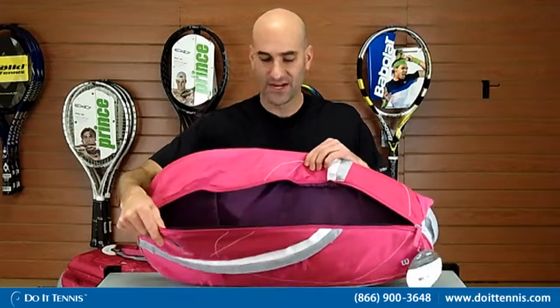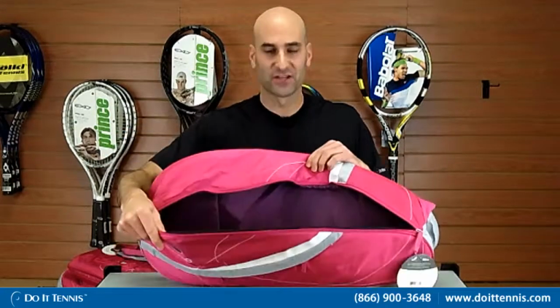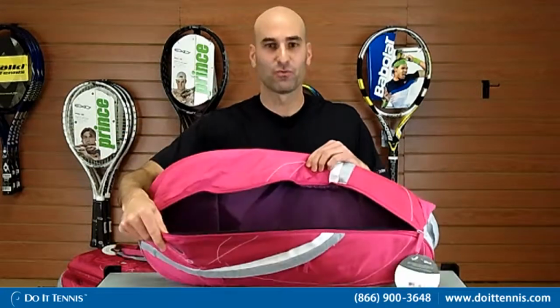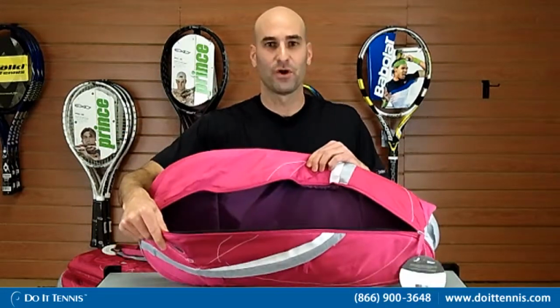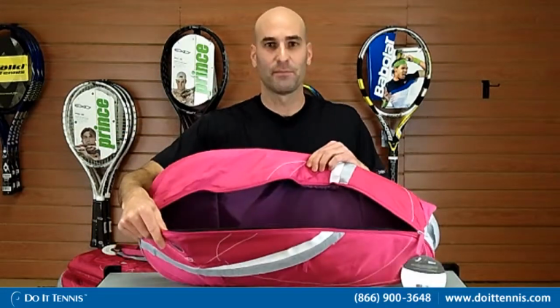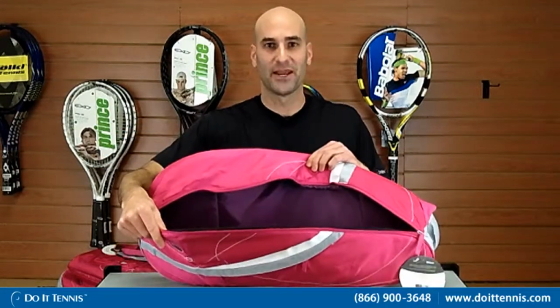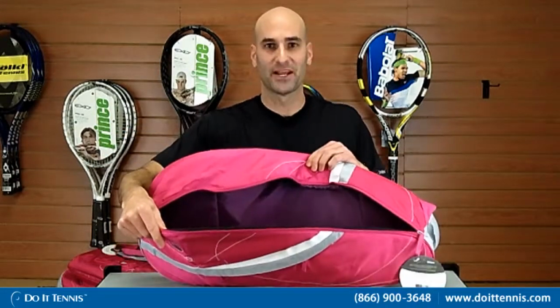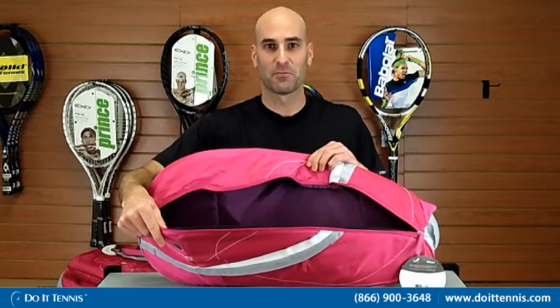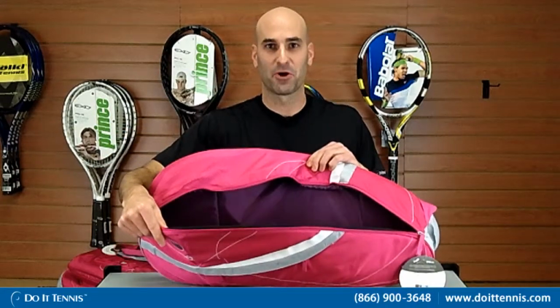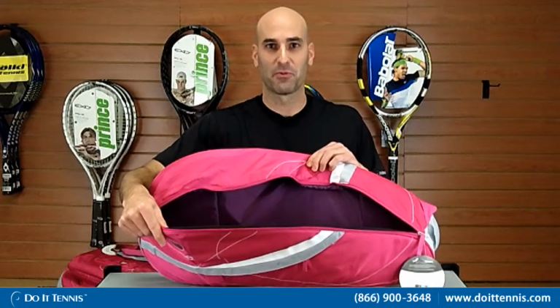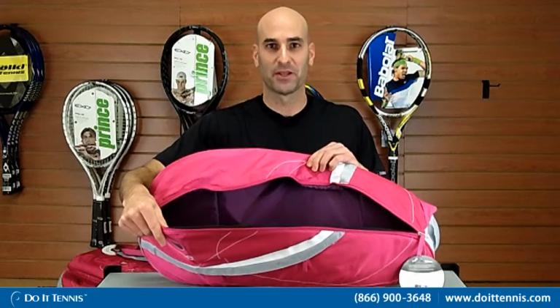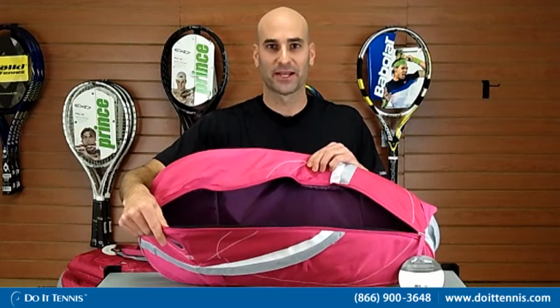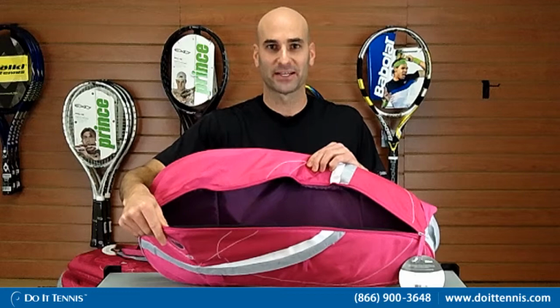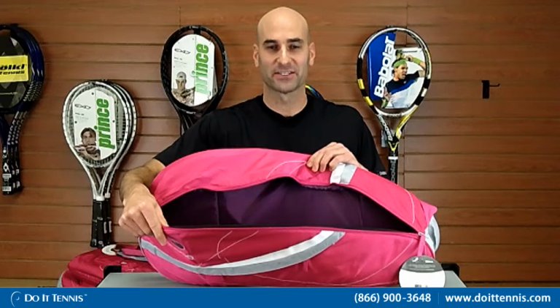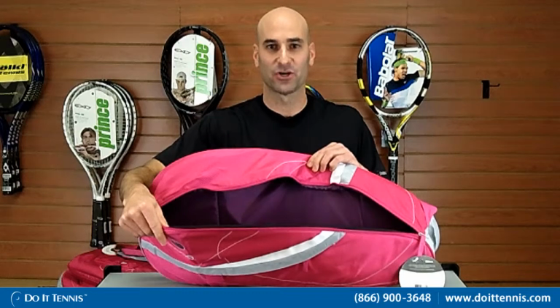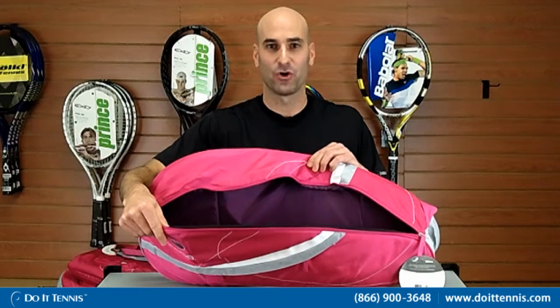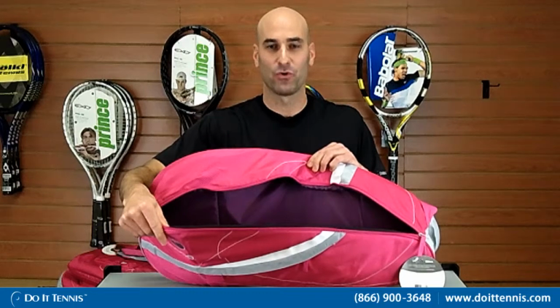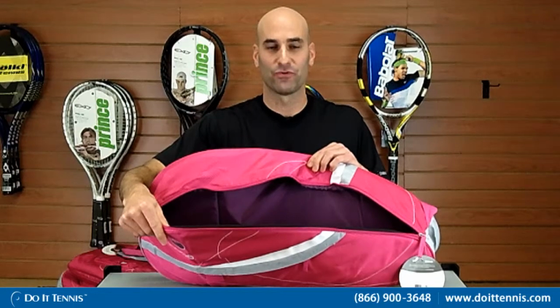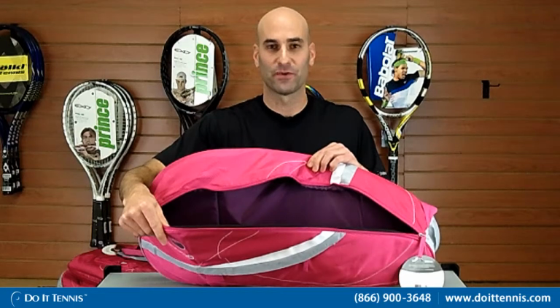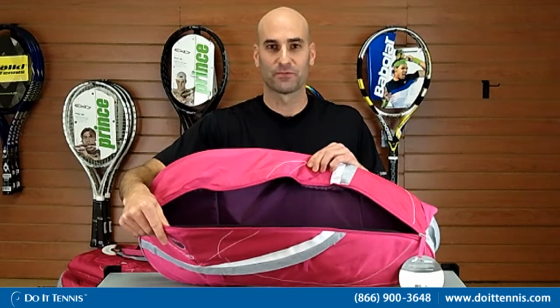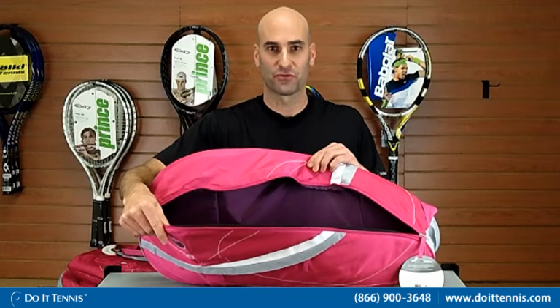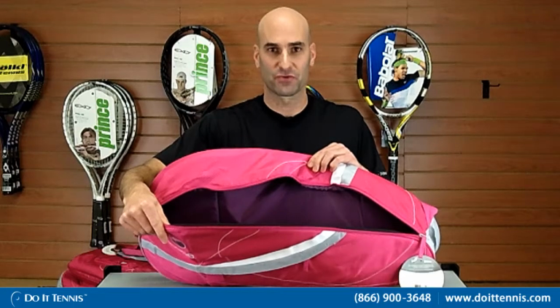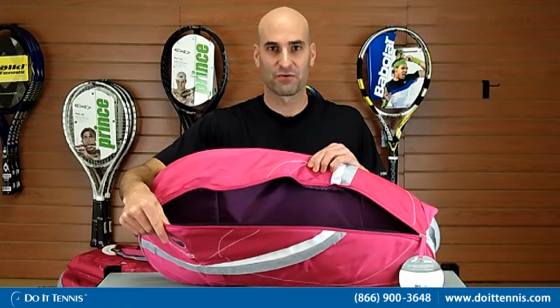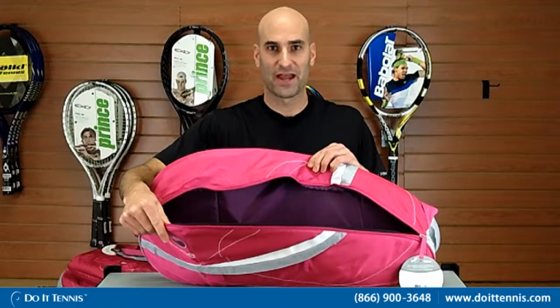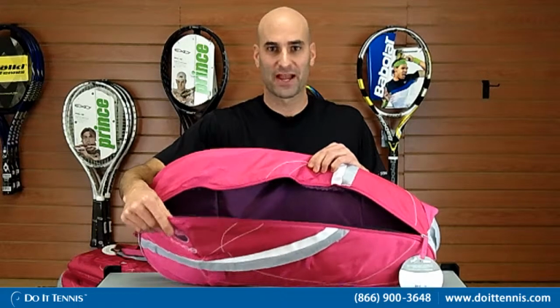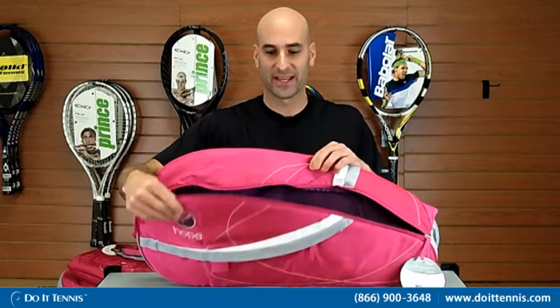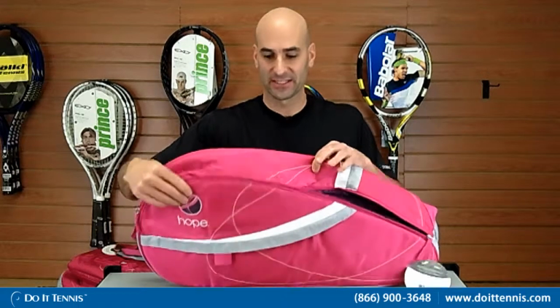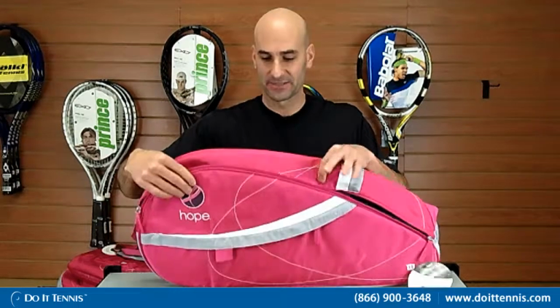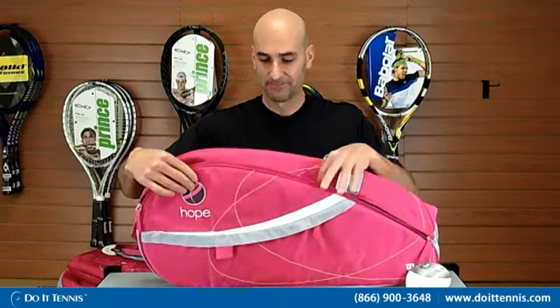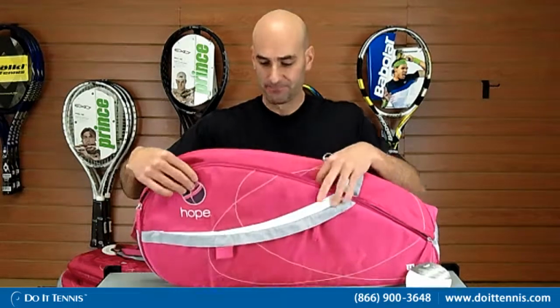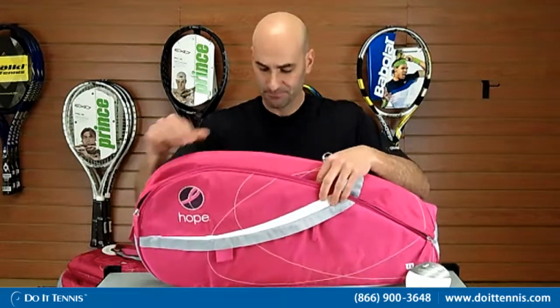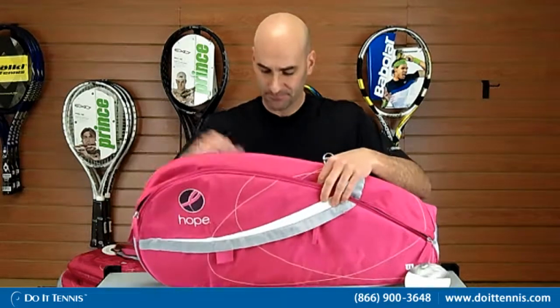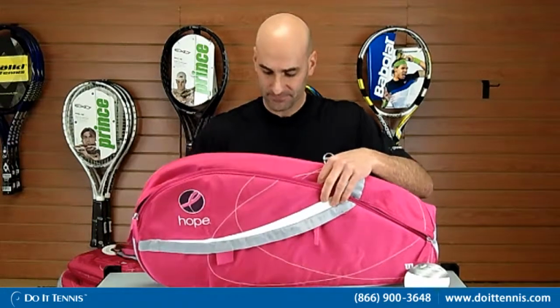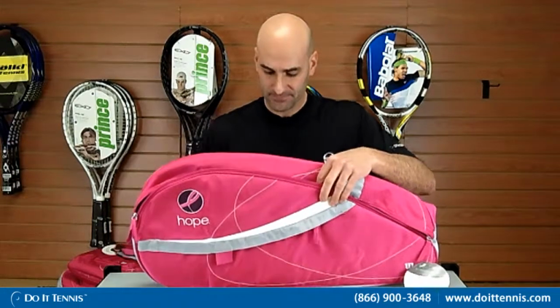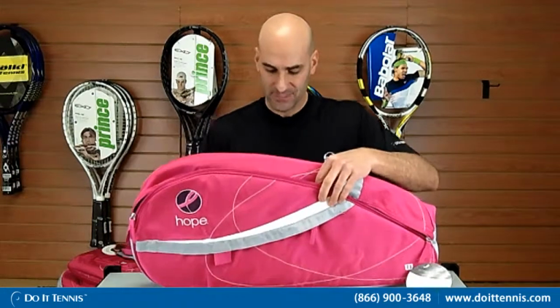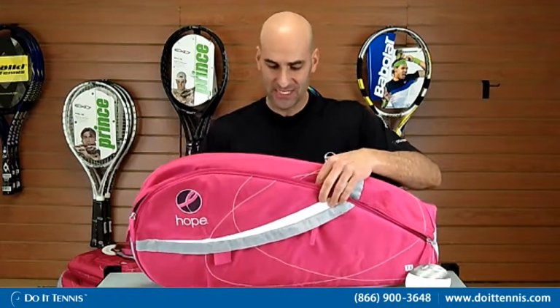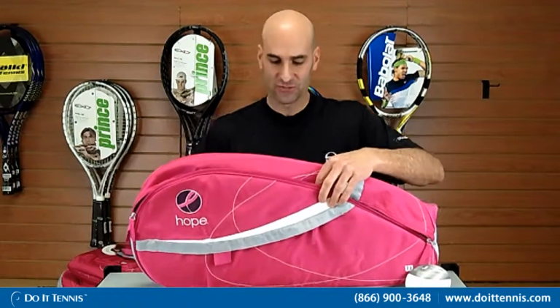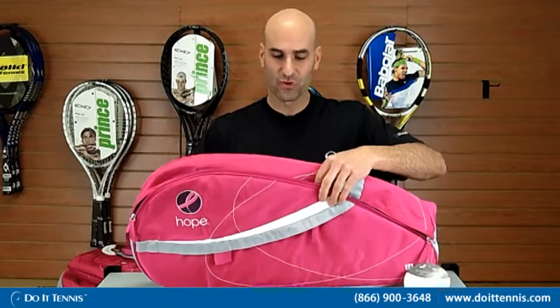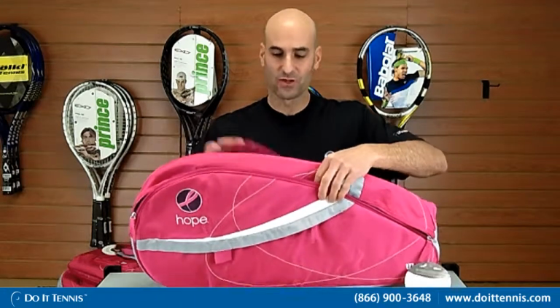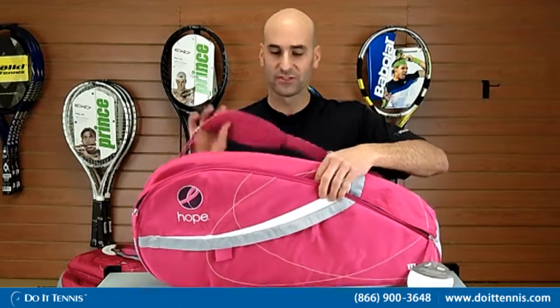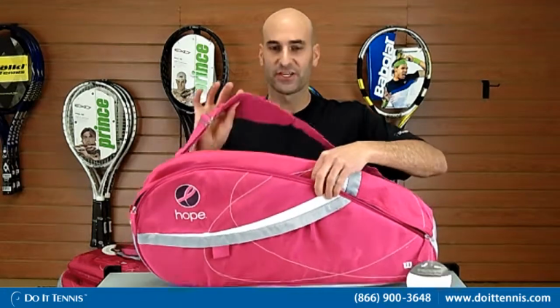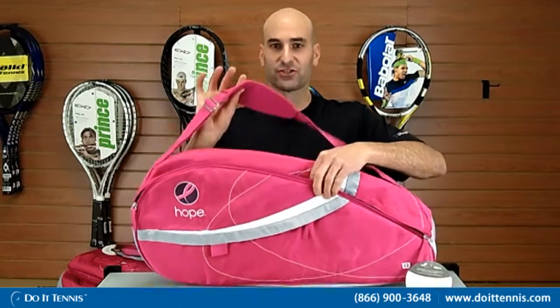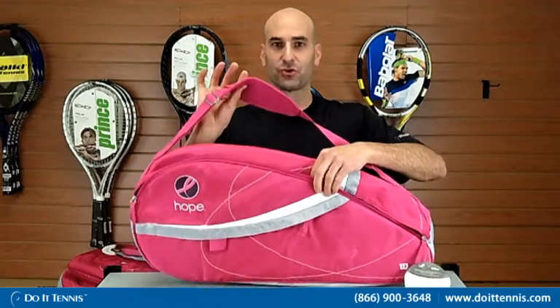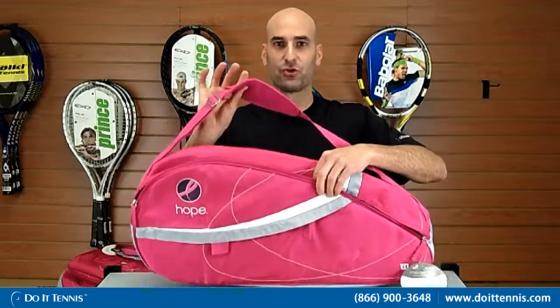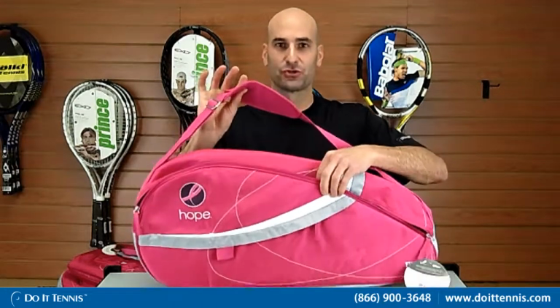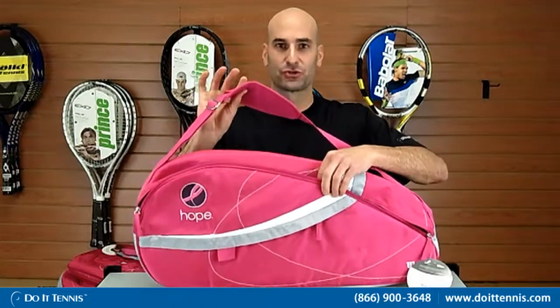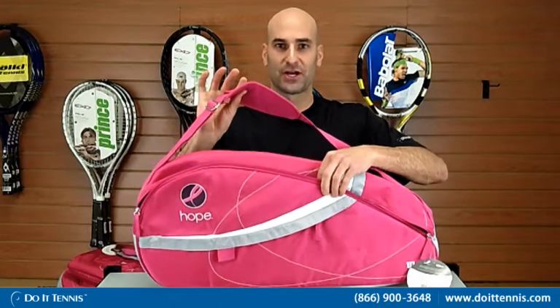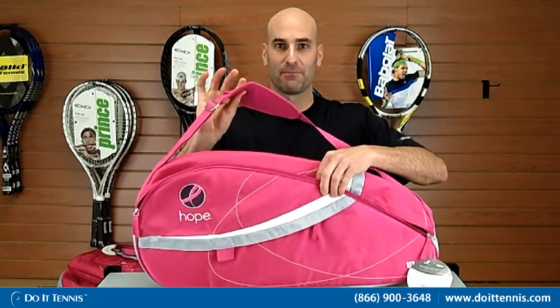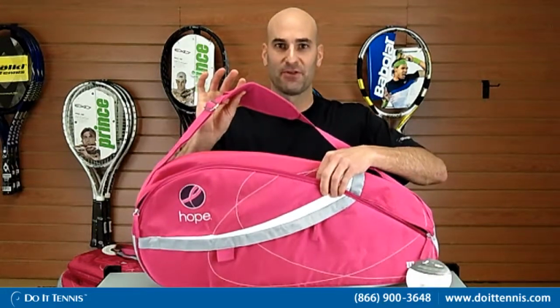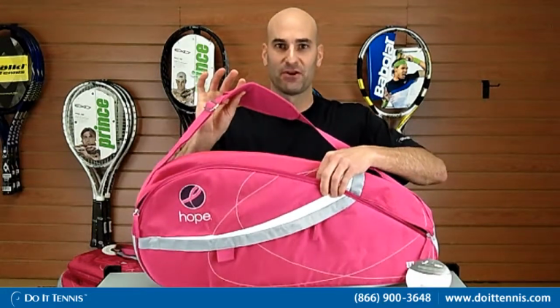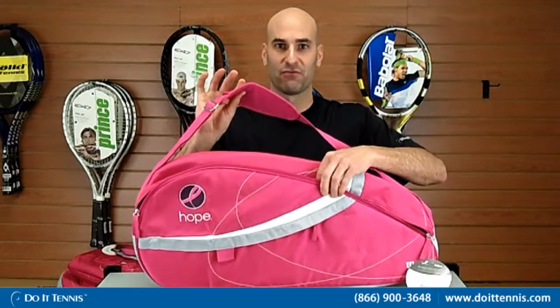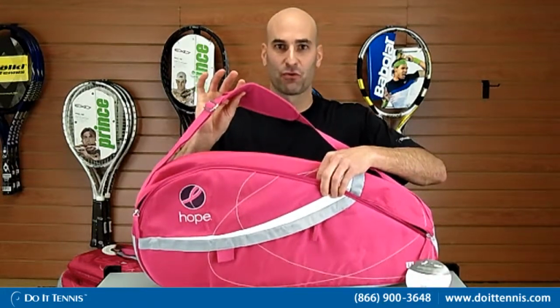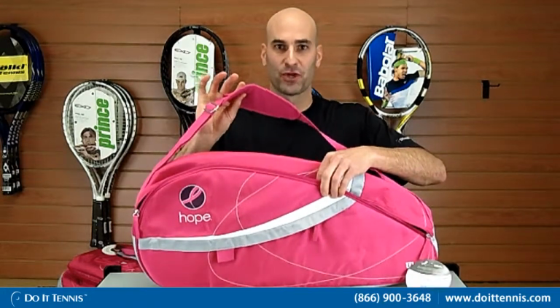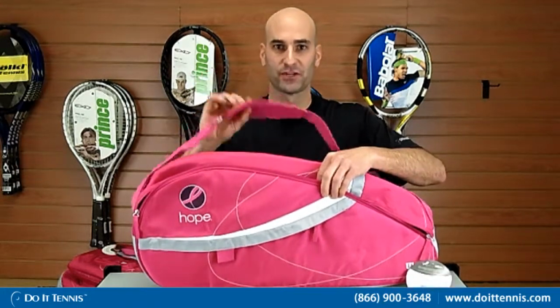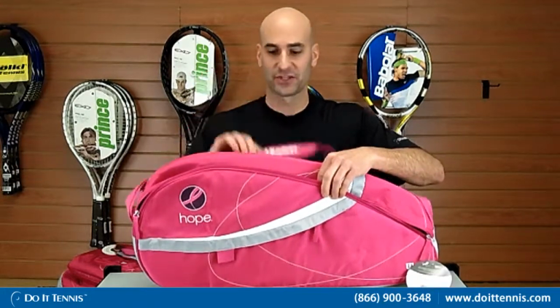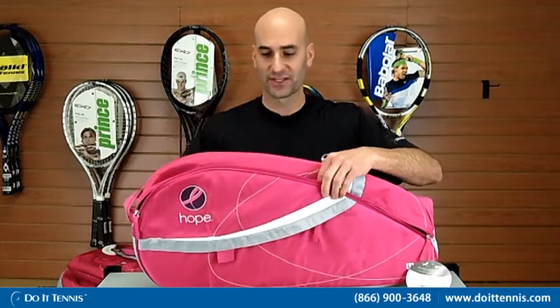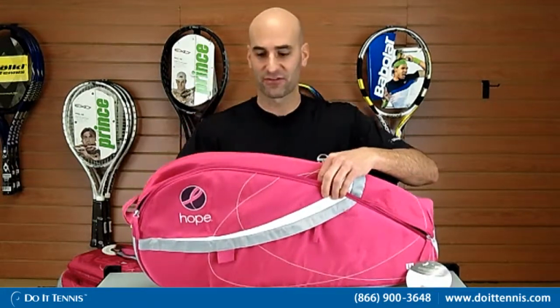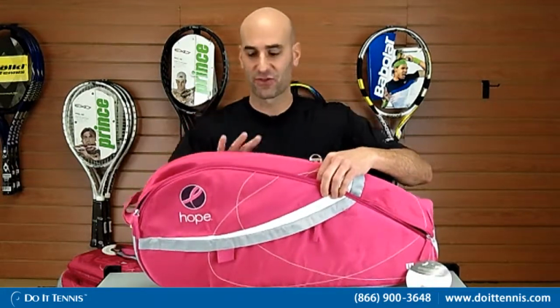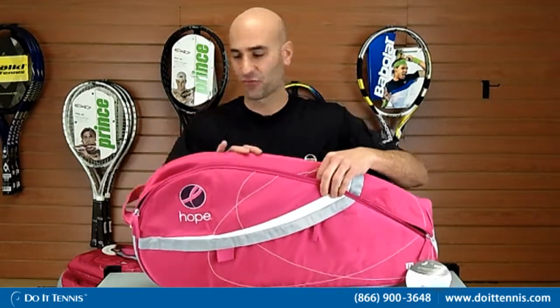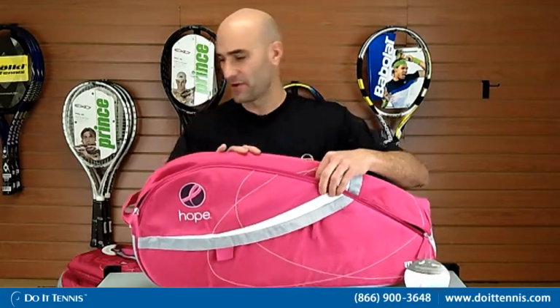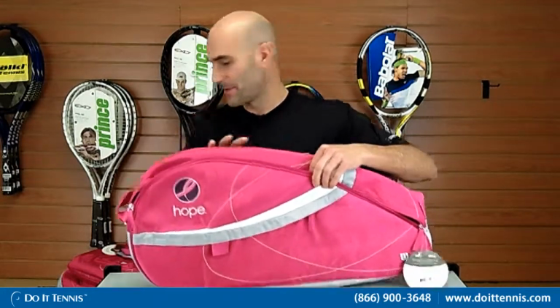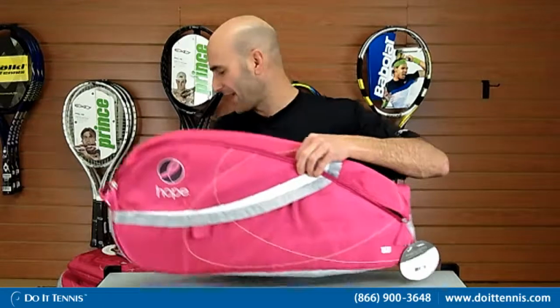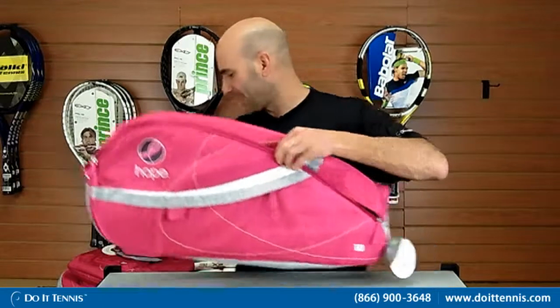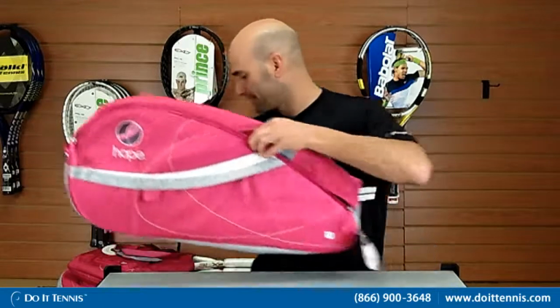Then it has one main compartment. Like I said, it holds up to three rackets, as well as a shoulder strap. So that's the three-pack bag.